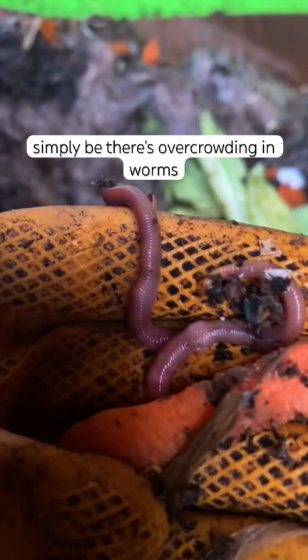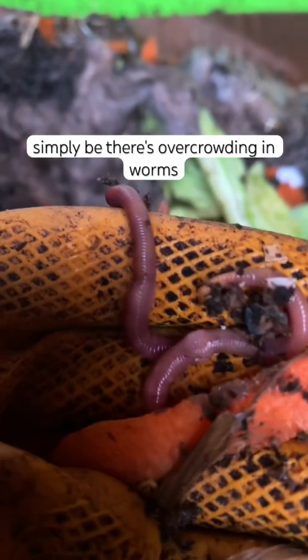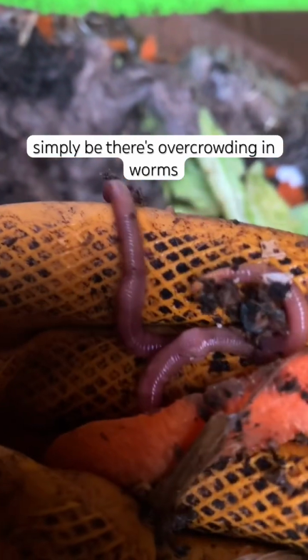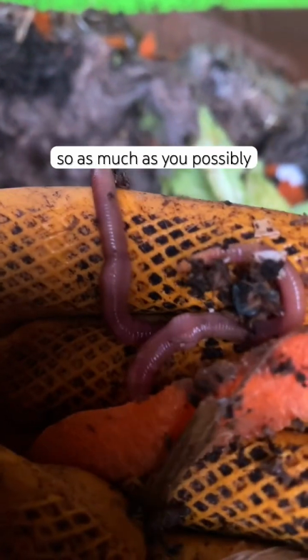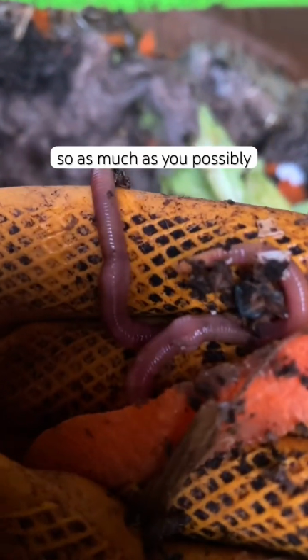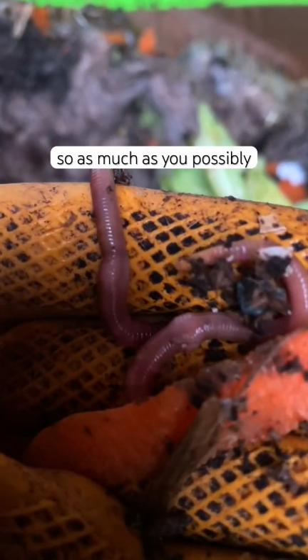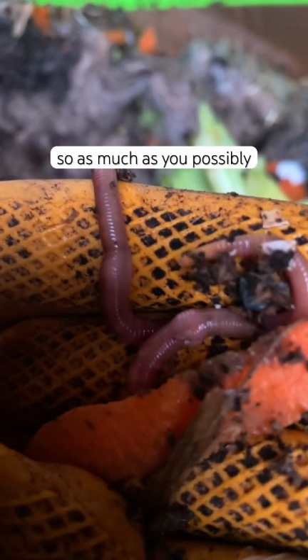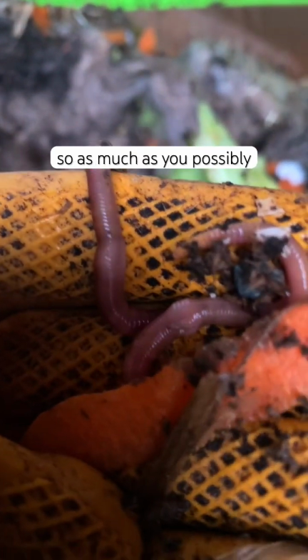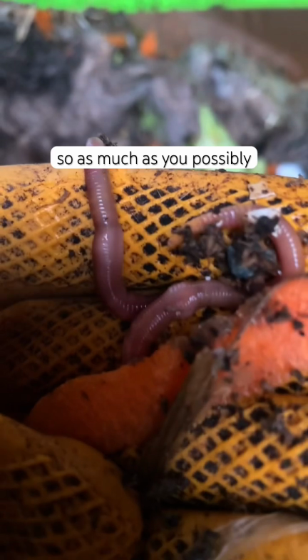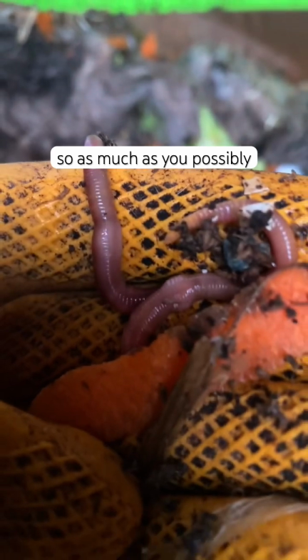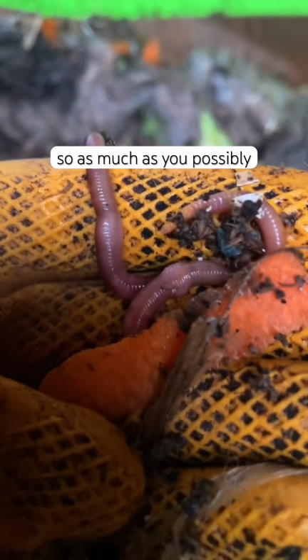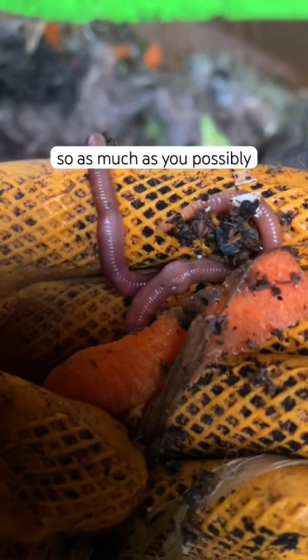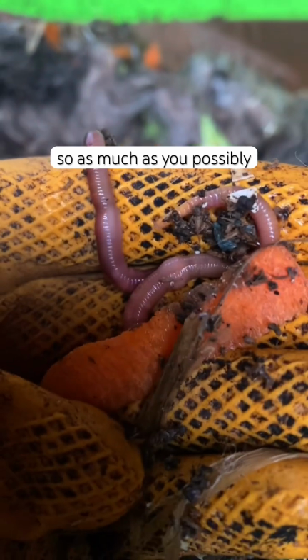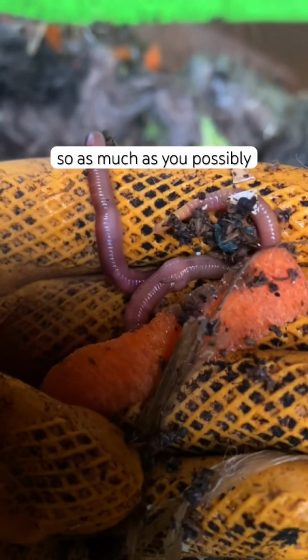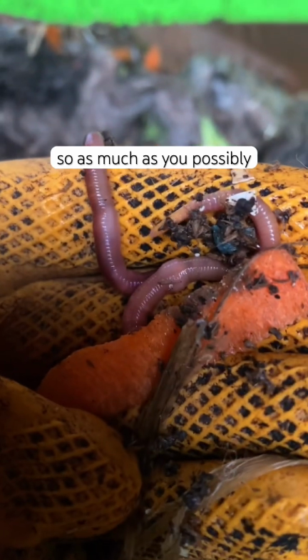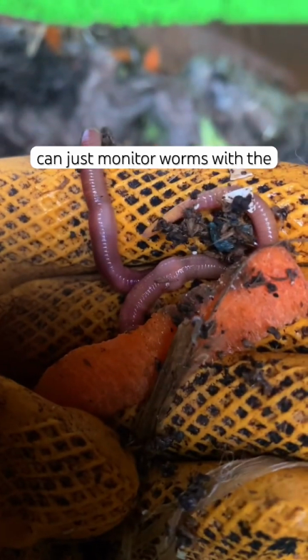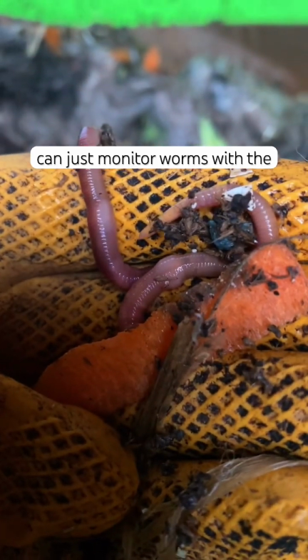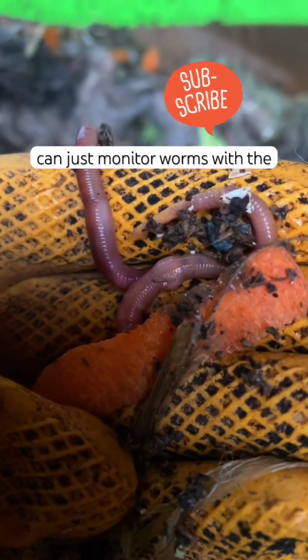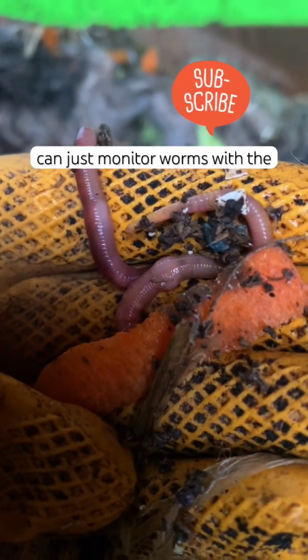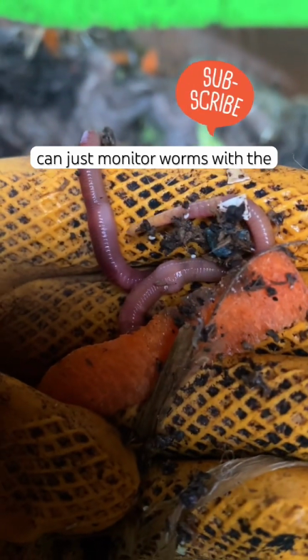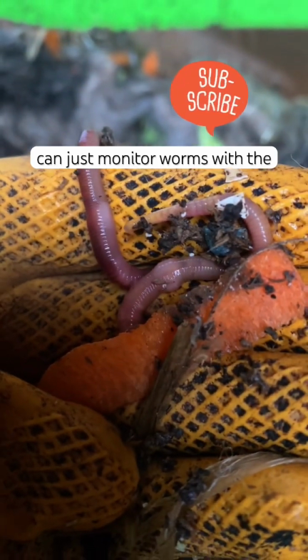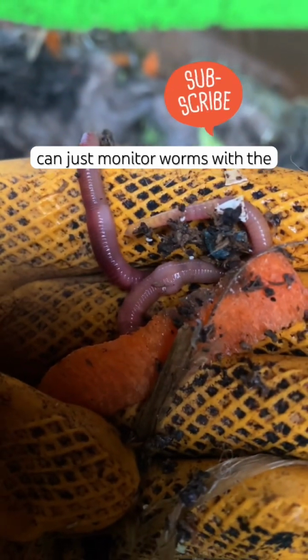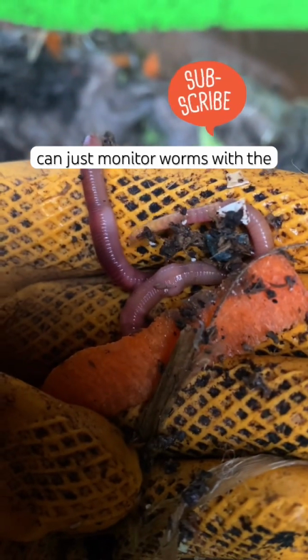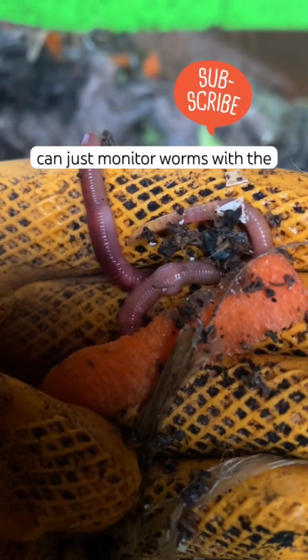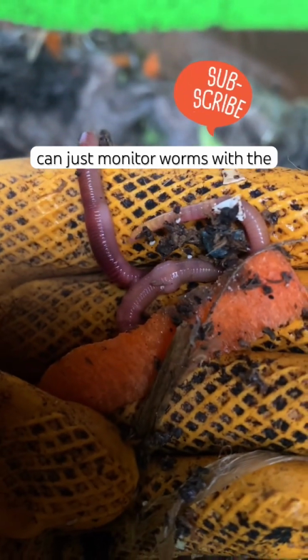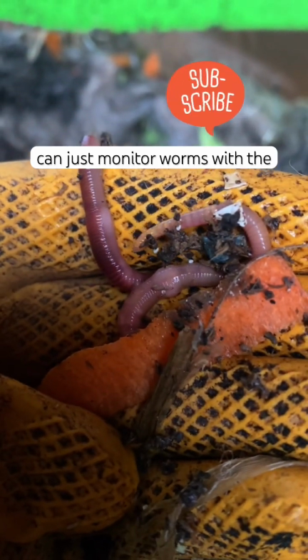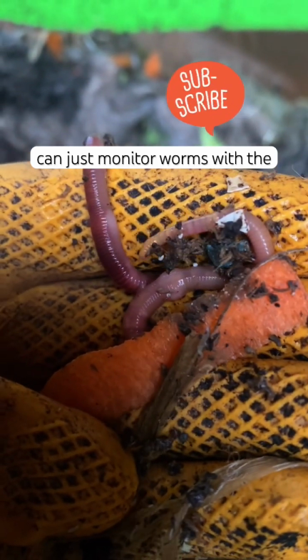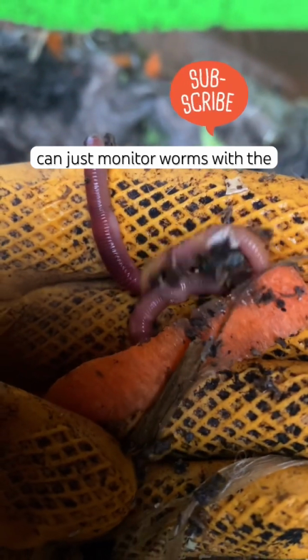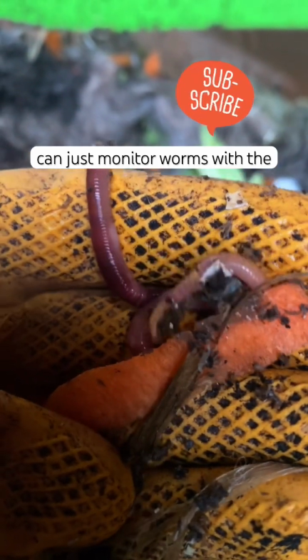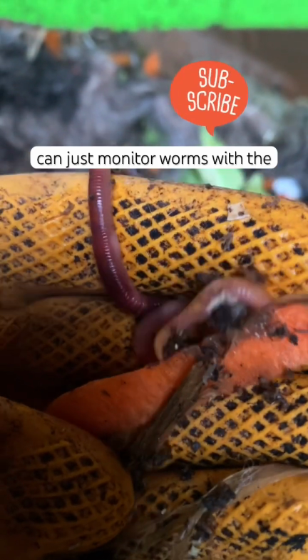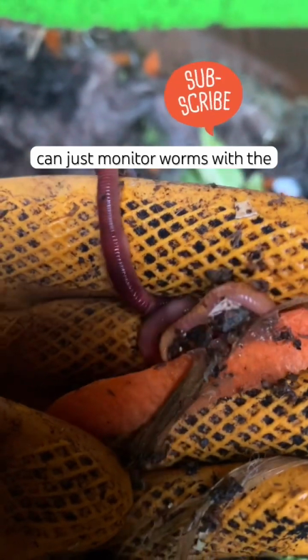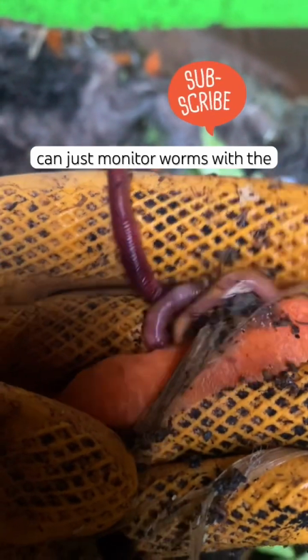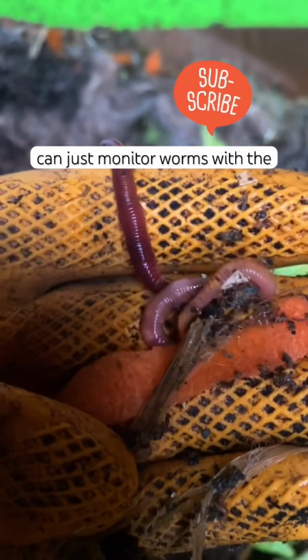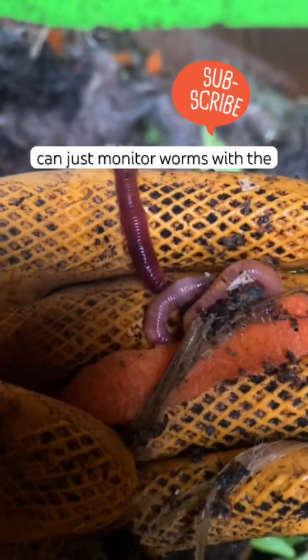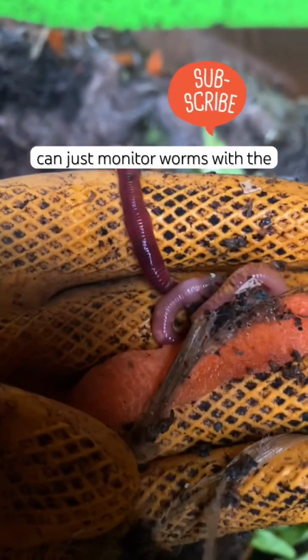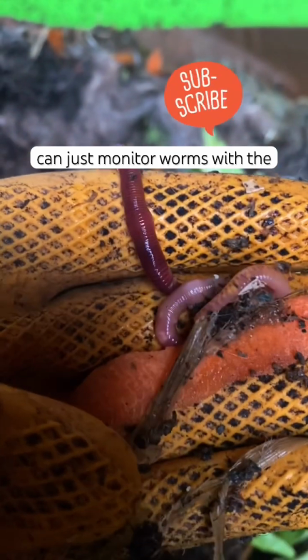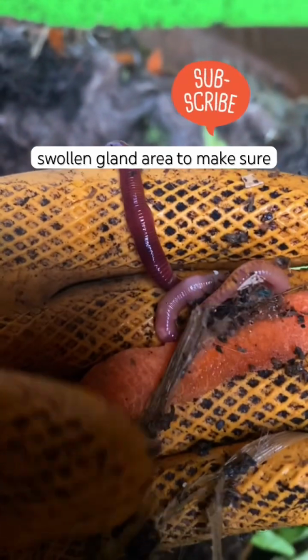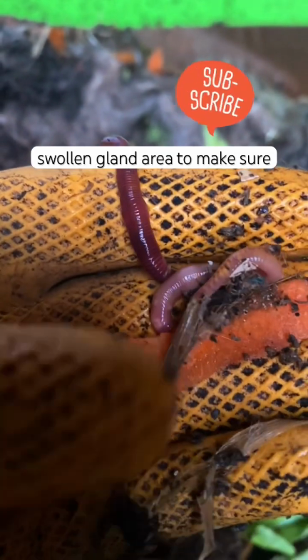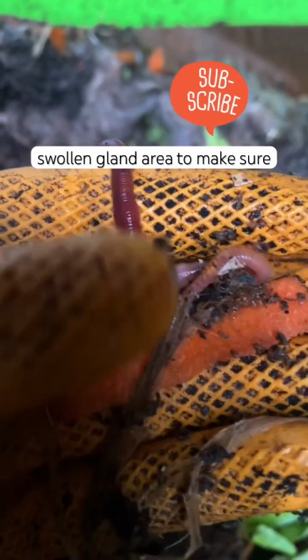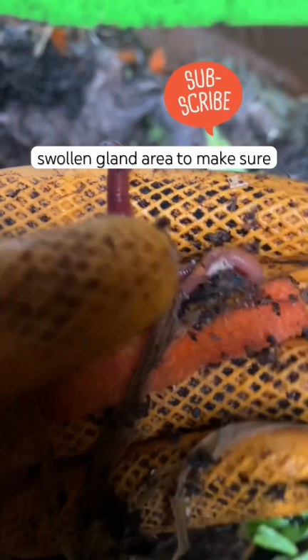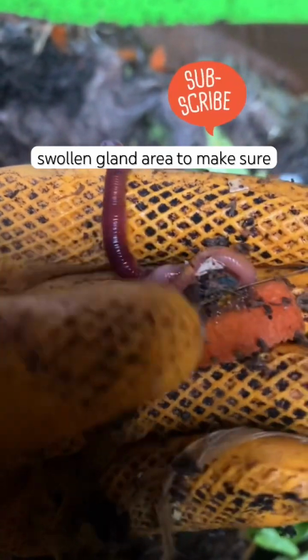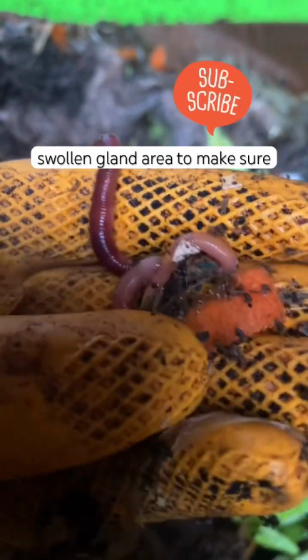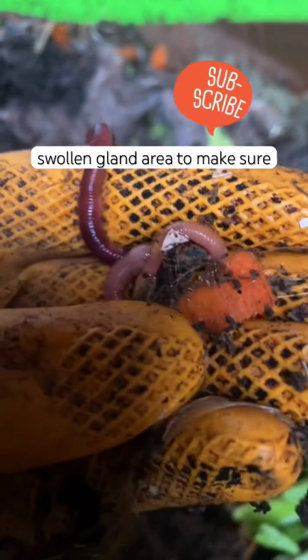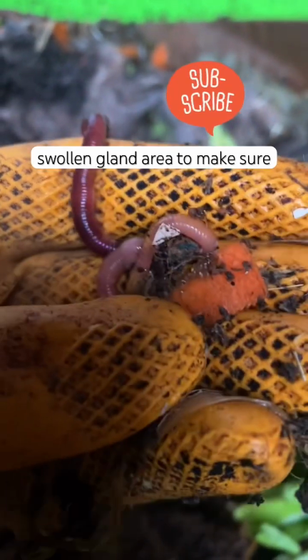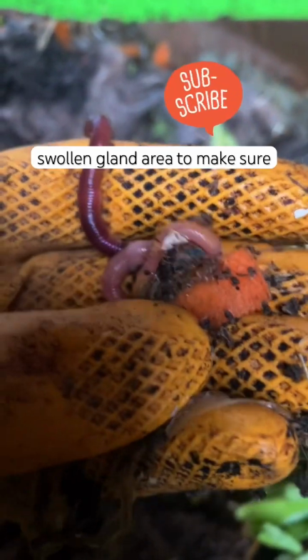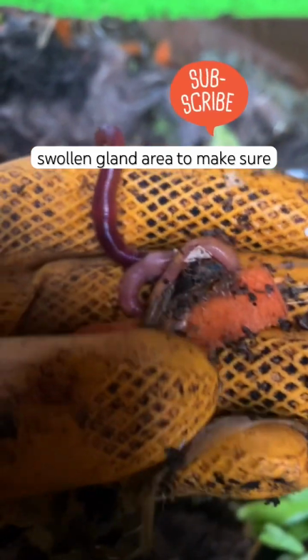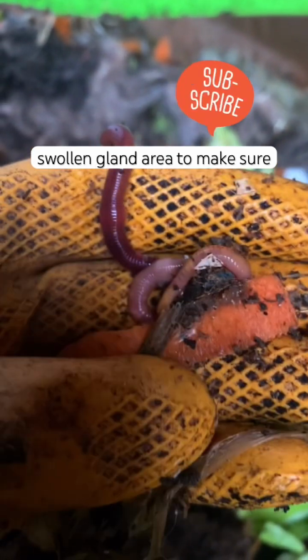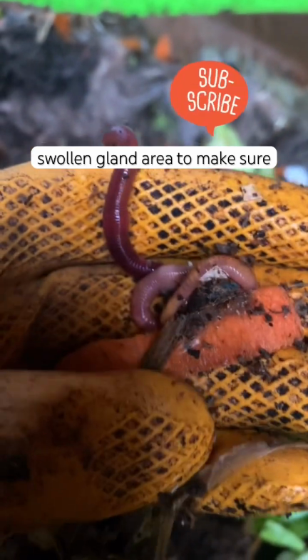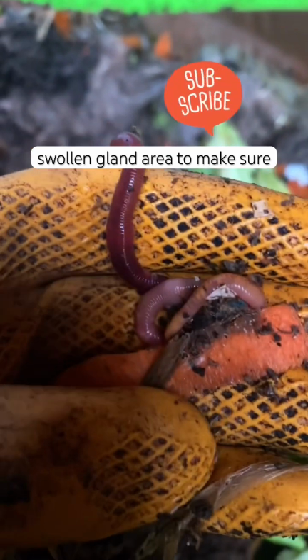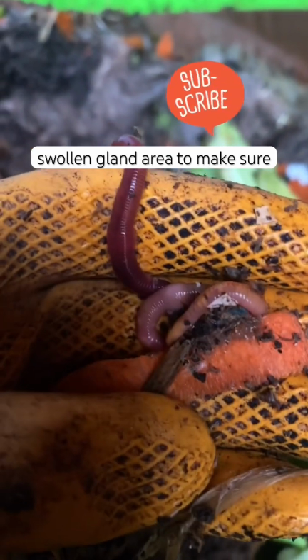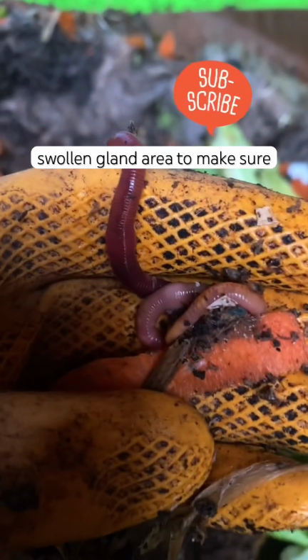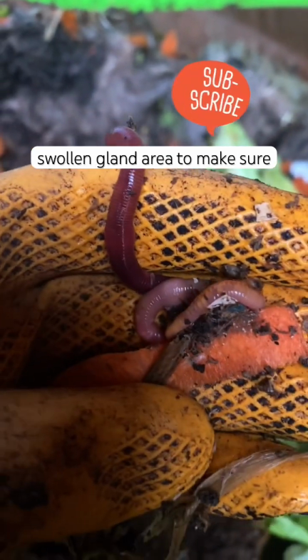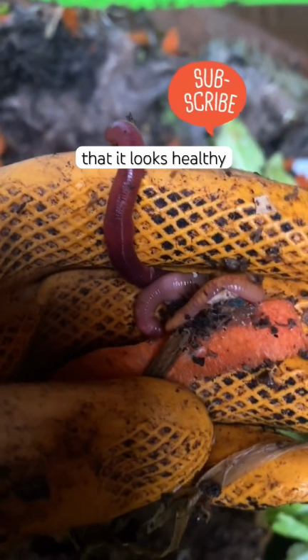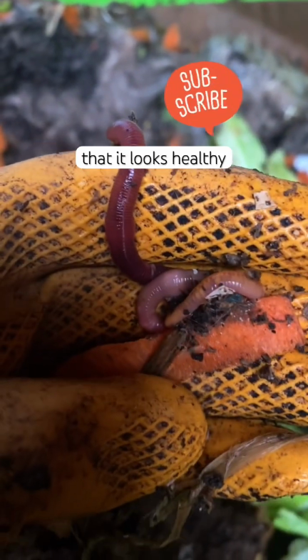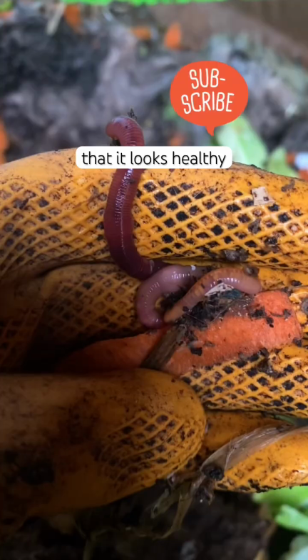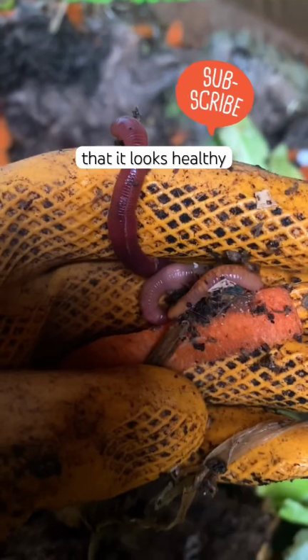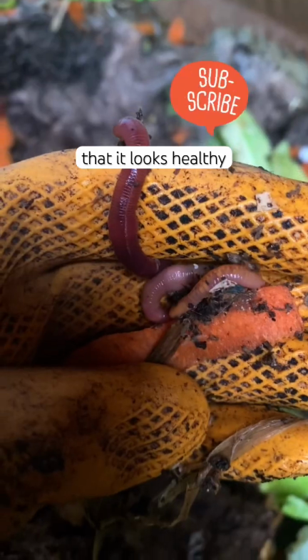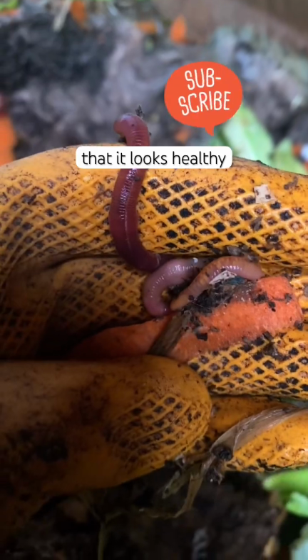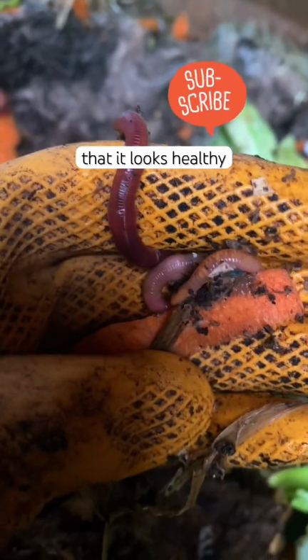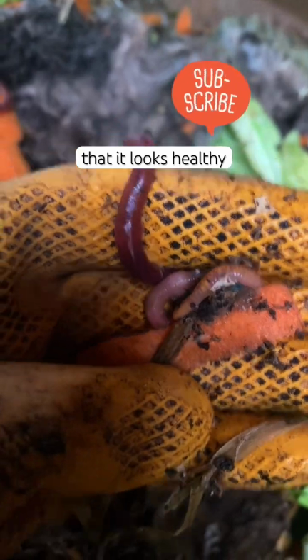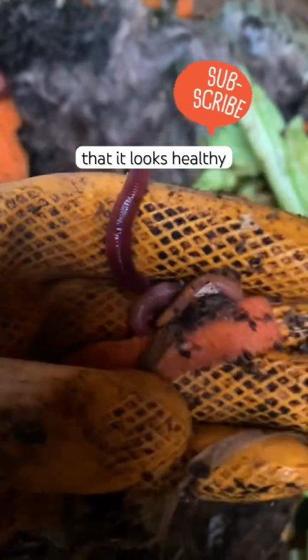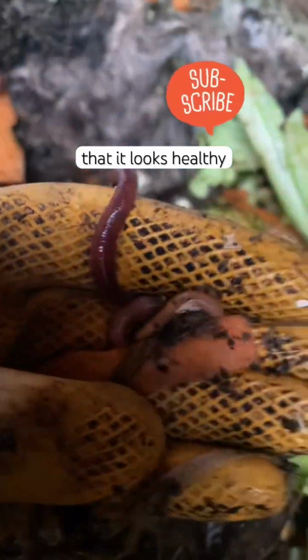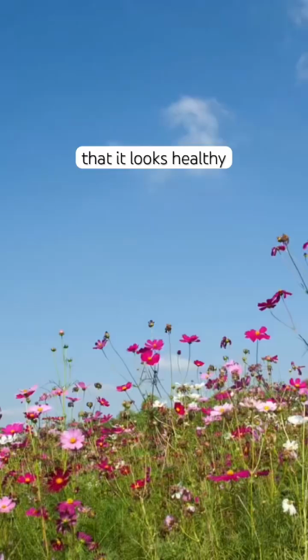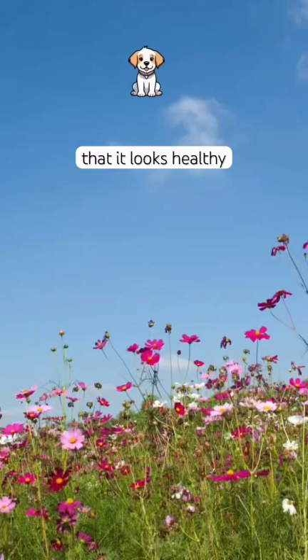So as much as you possibly can, just monitor worms with the swollen gland area to make sure that it looks healthy.